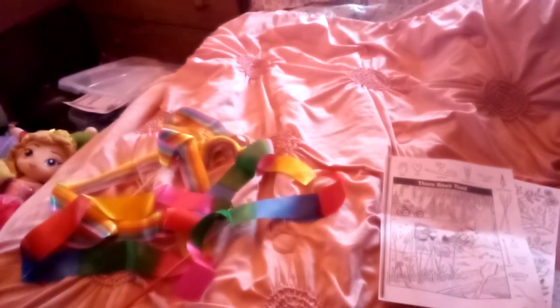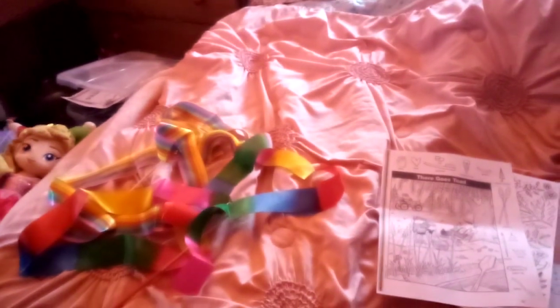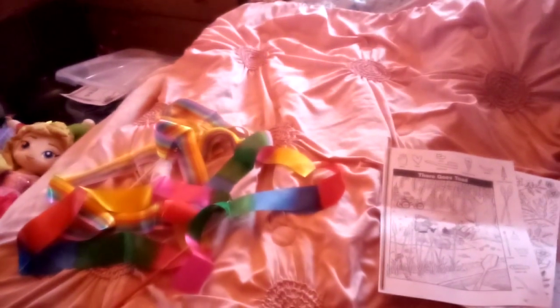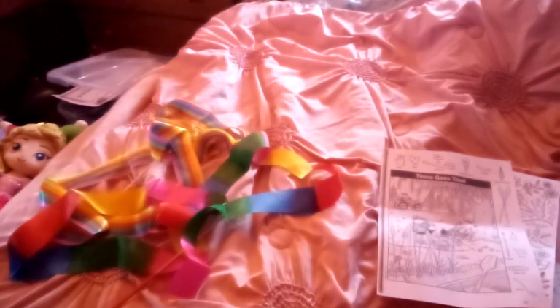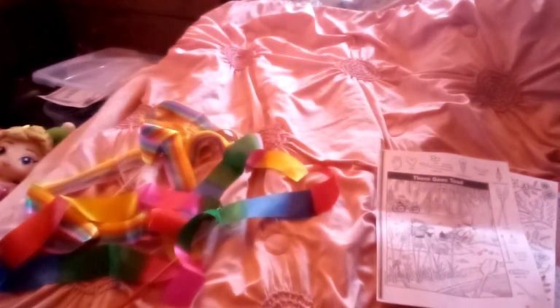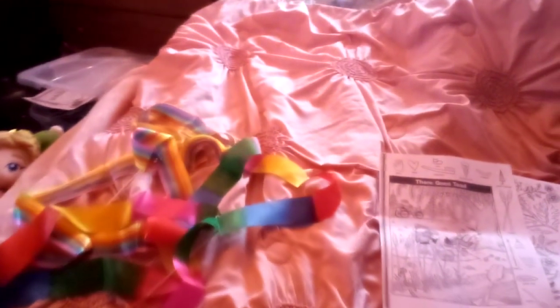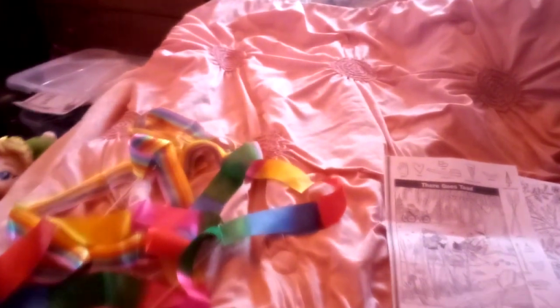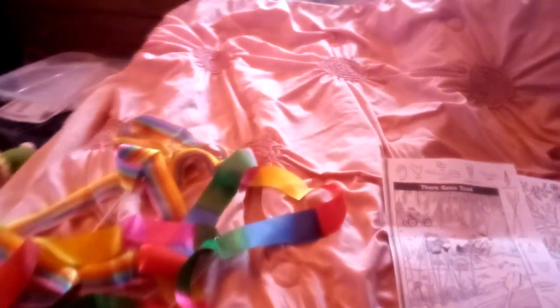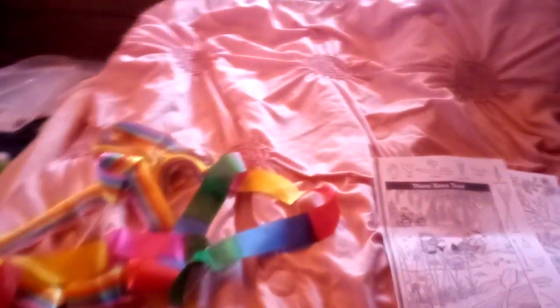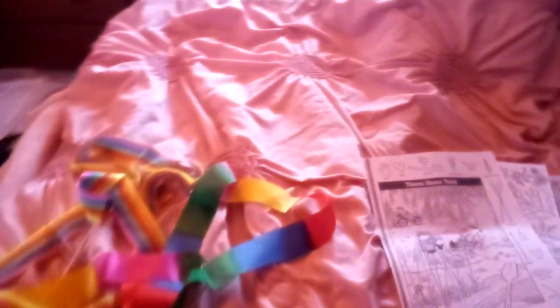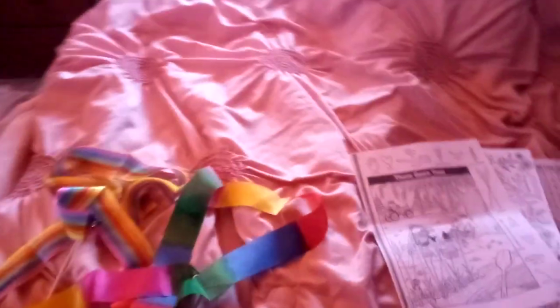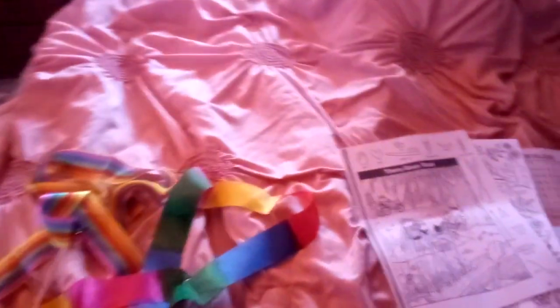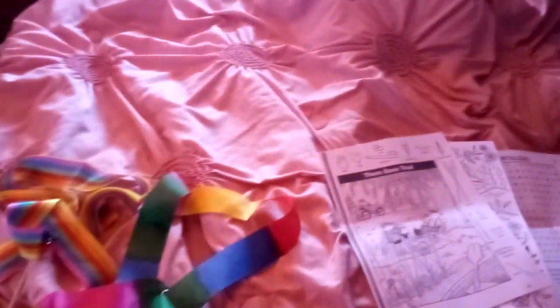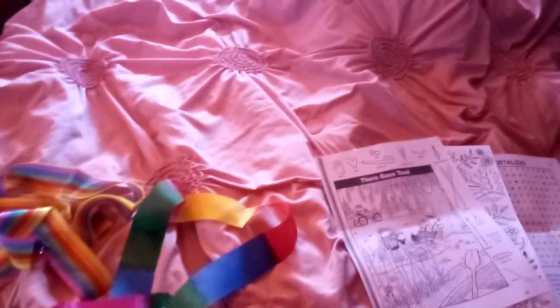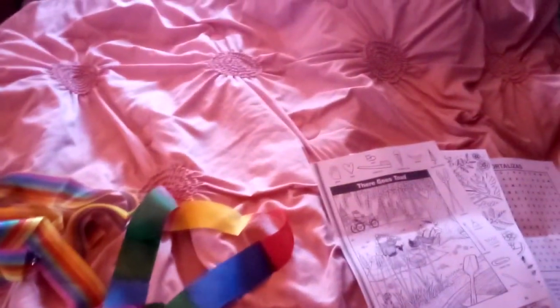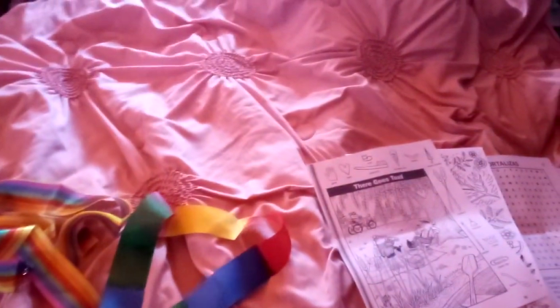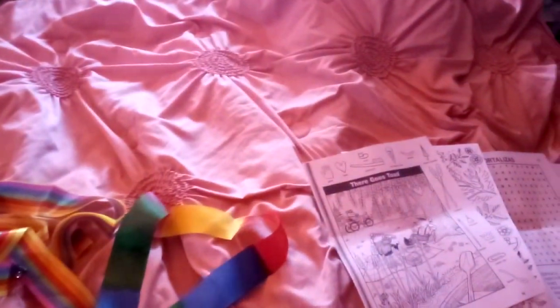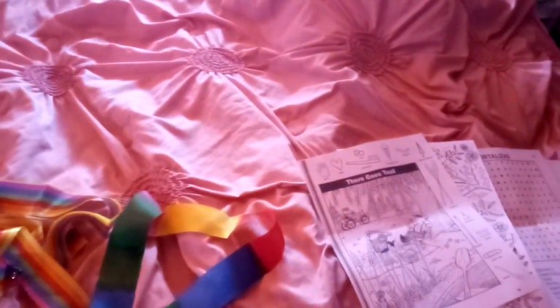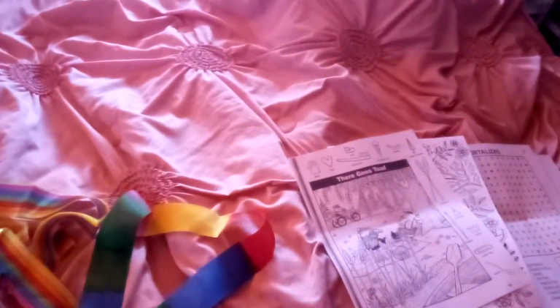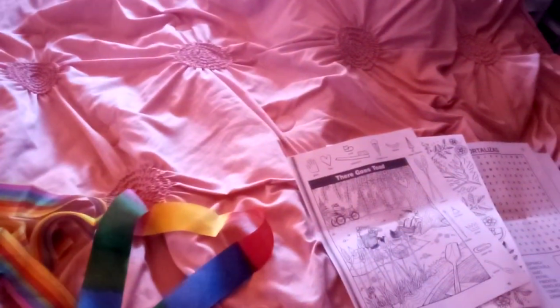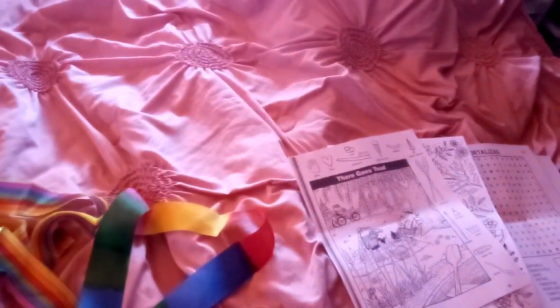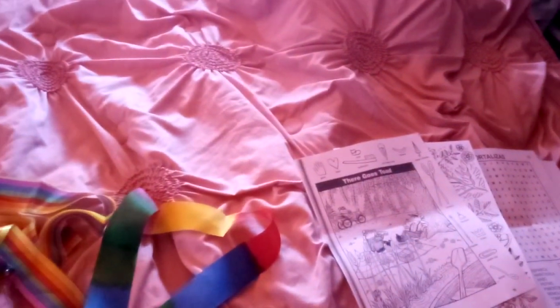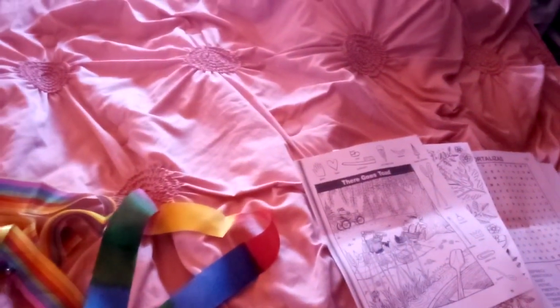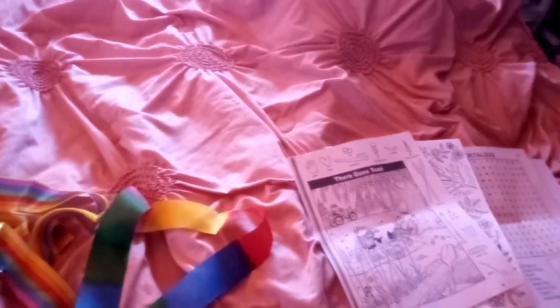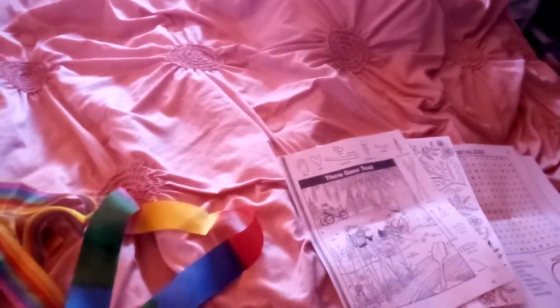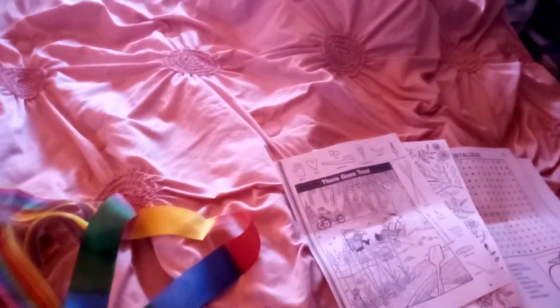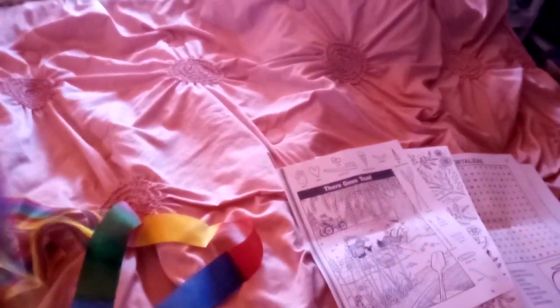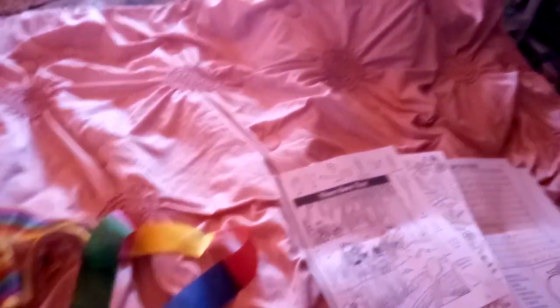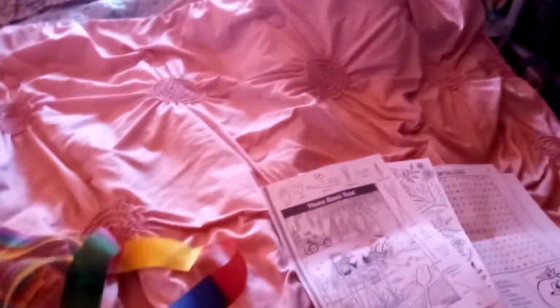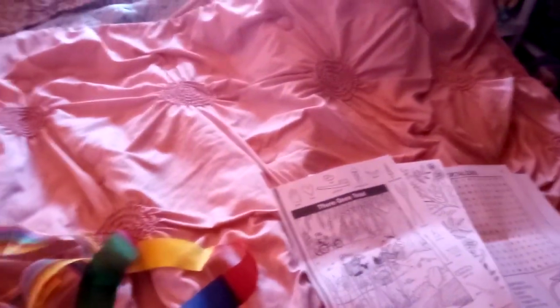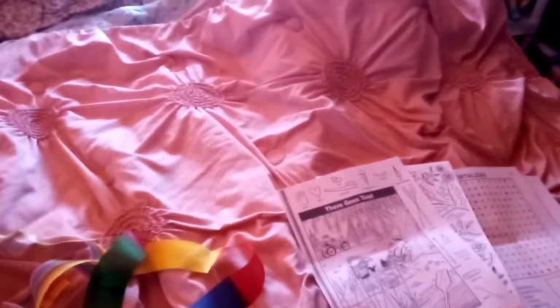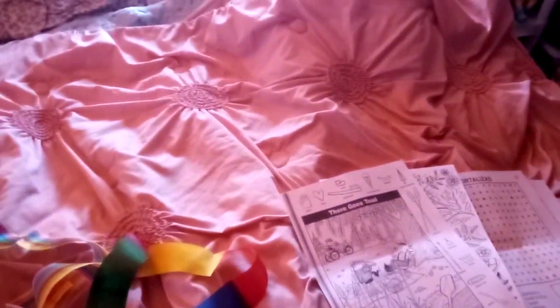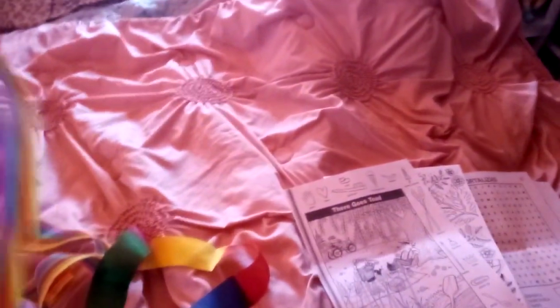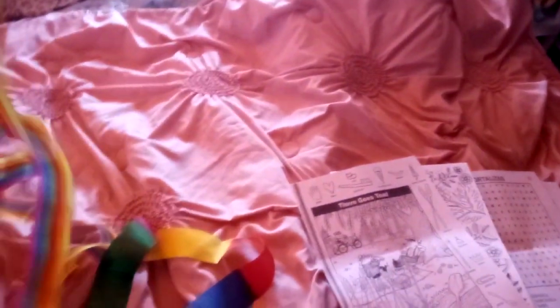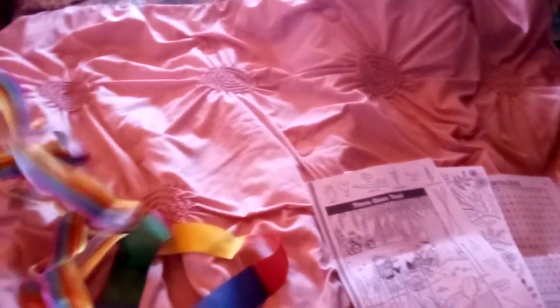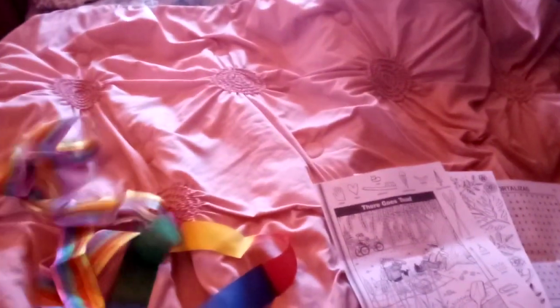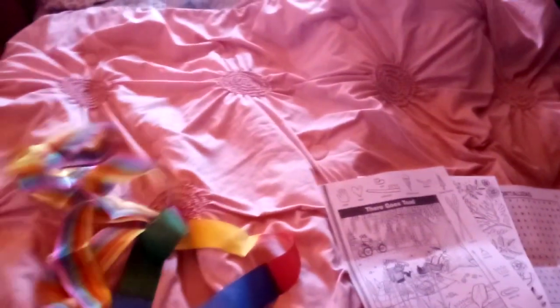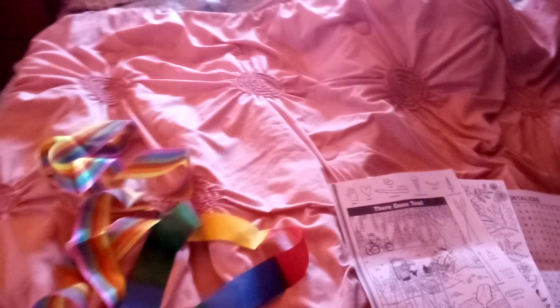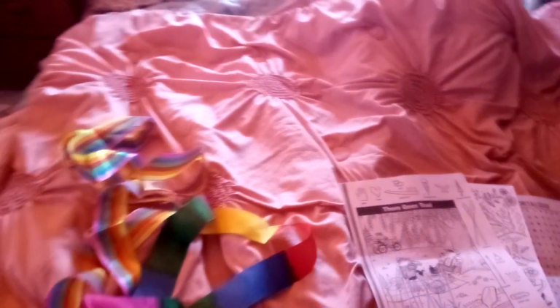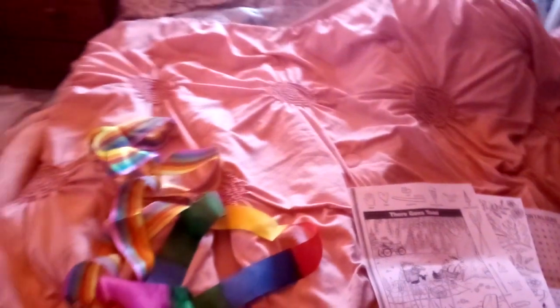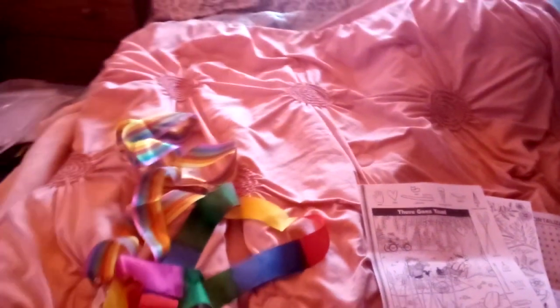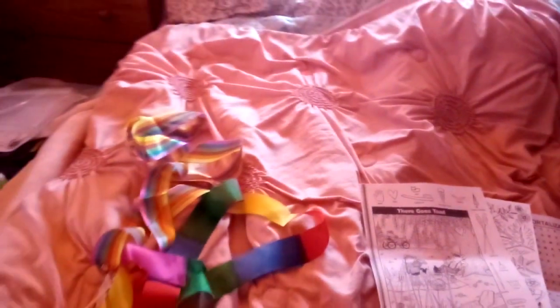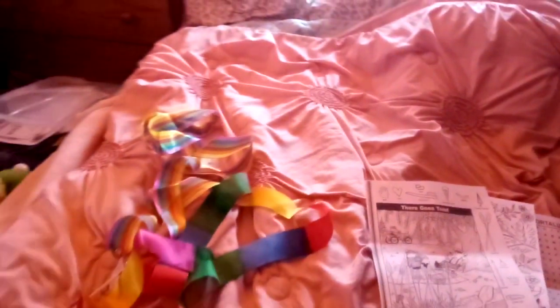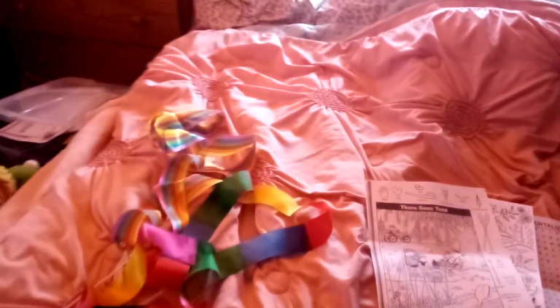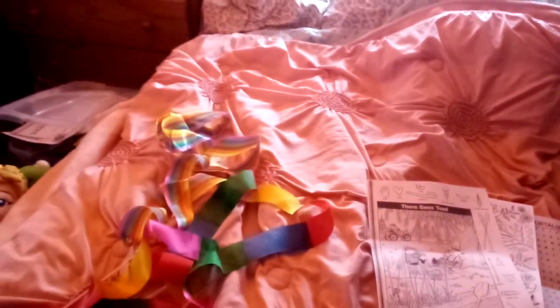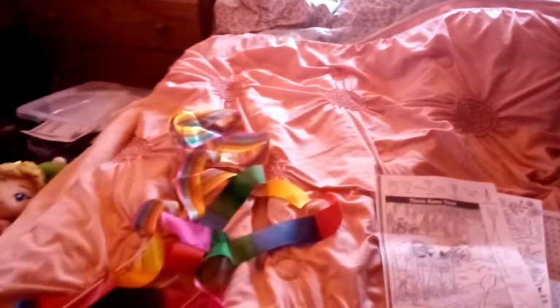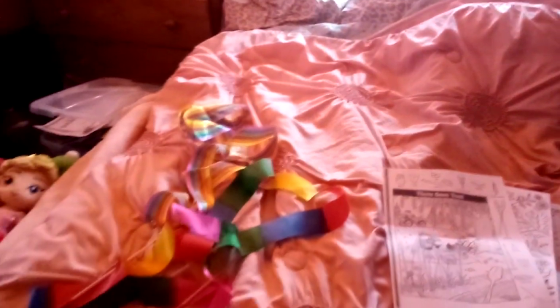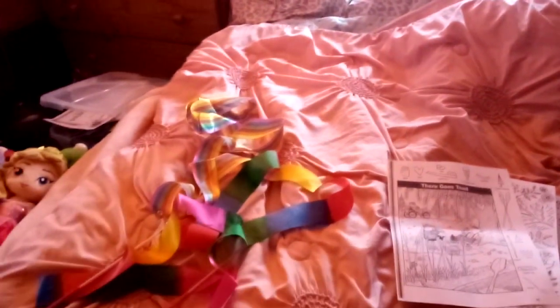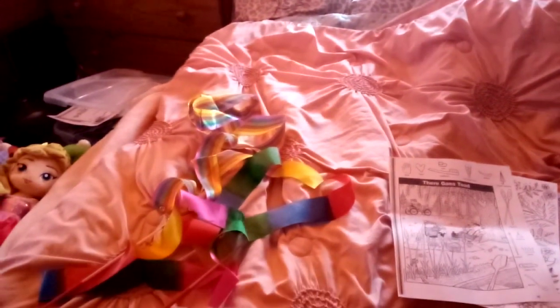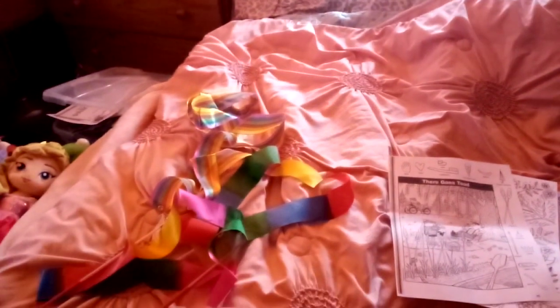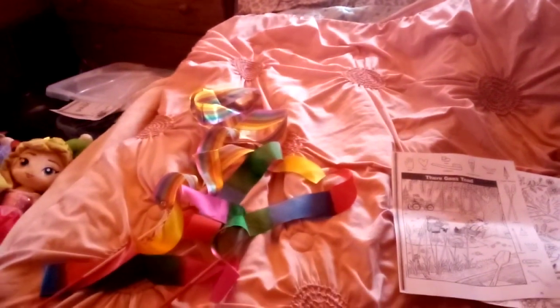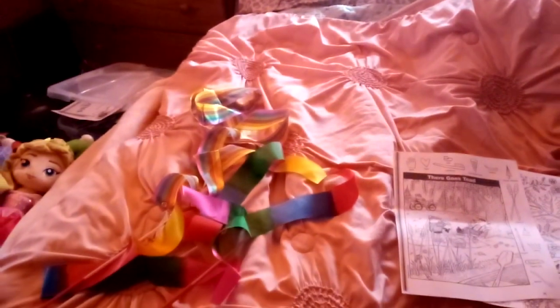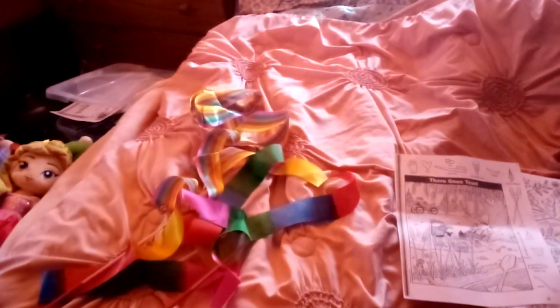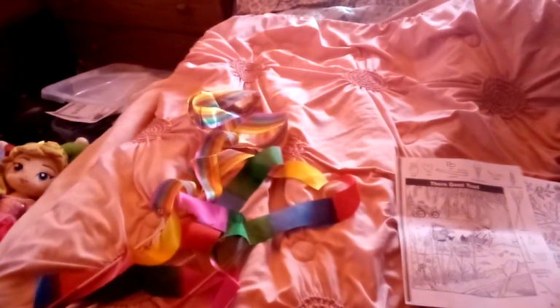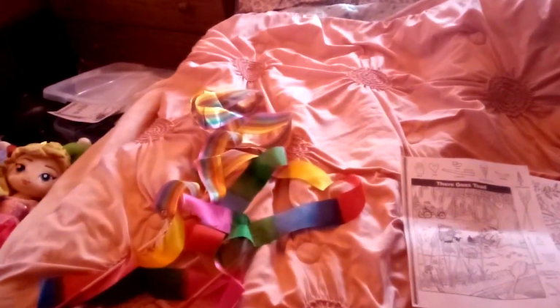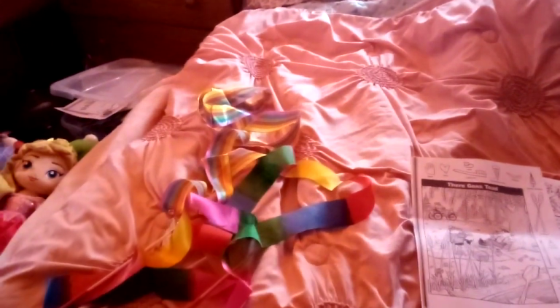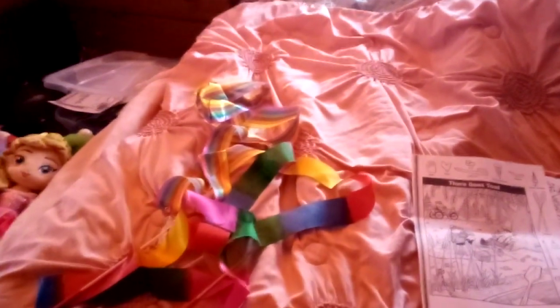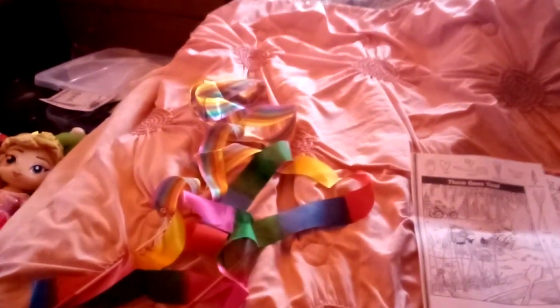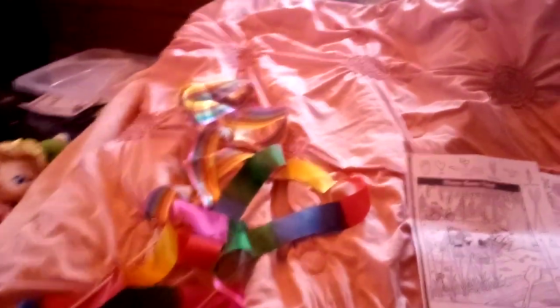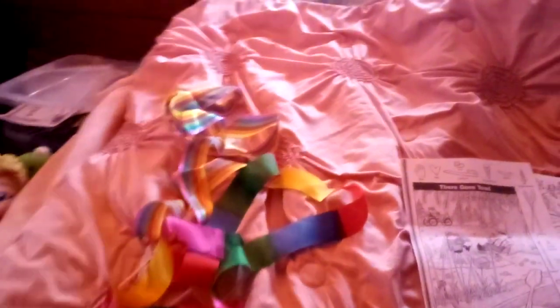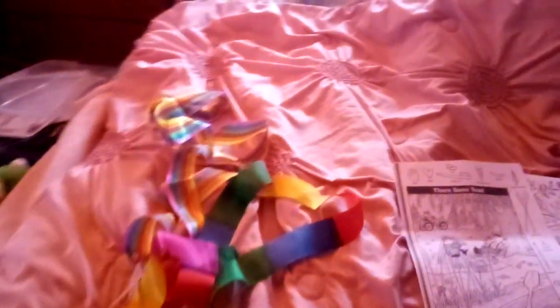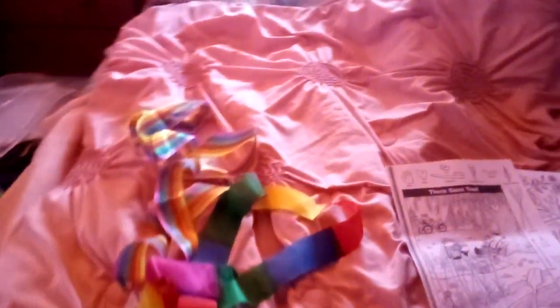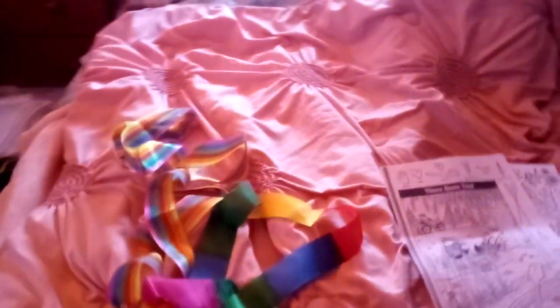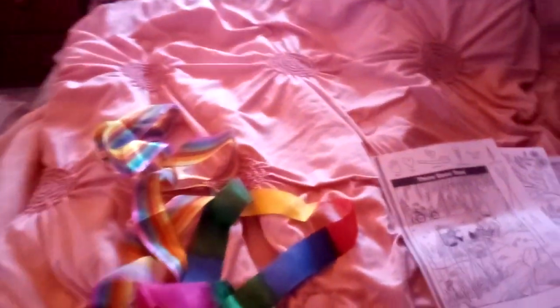Hey YouTube subscribers, it's Amanda Cartwright with Autism here, and today I'm going to show you what I got from Amazon and at home.